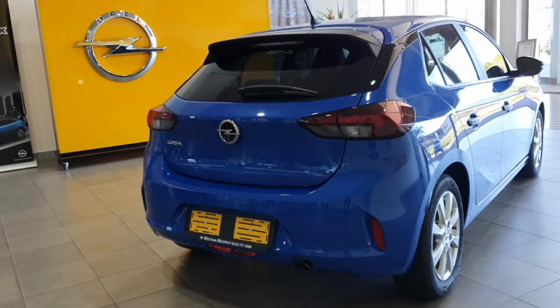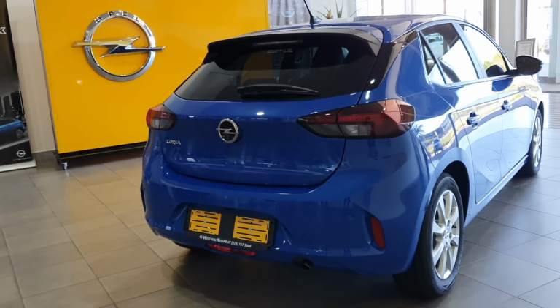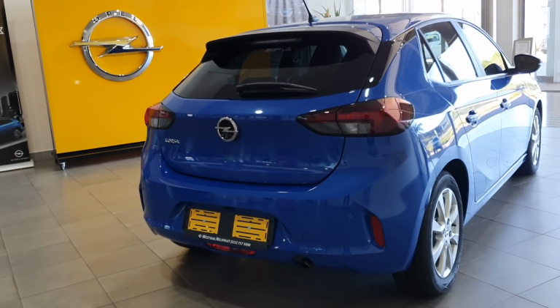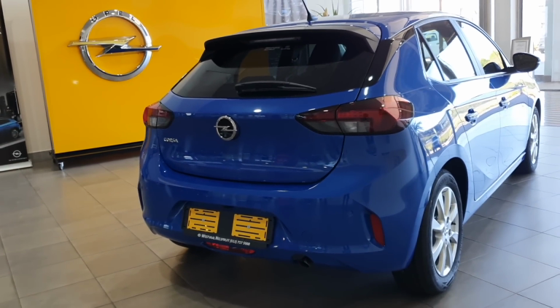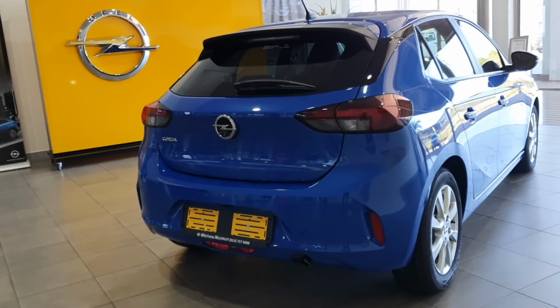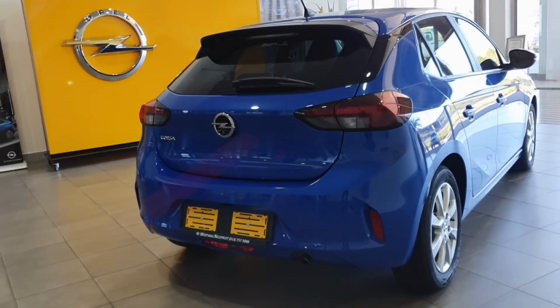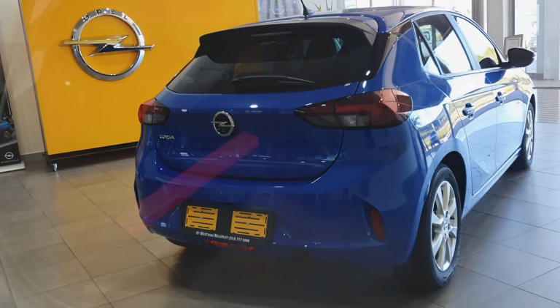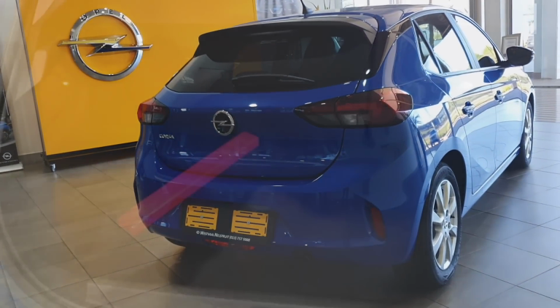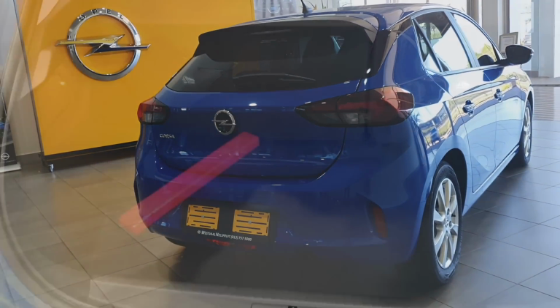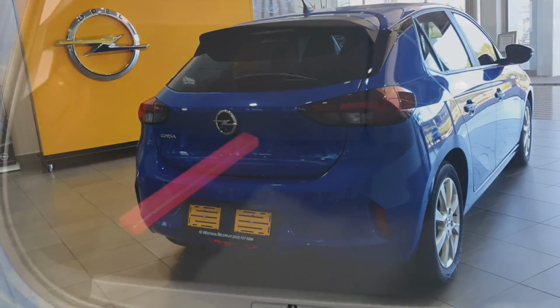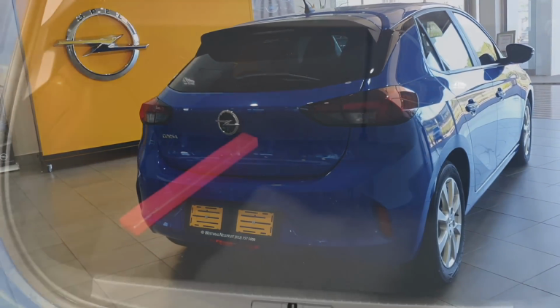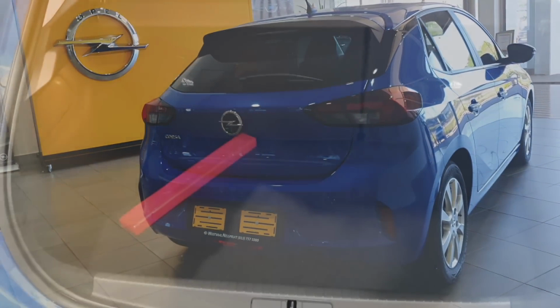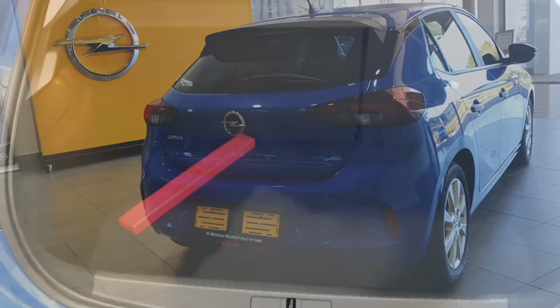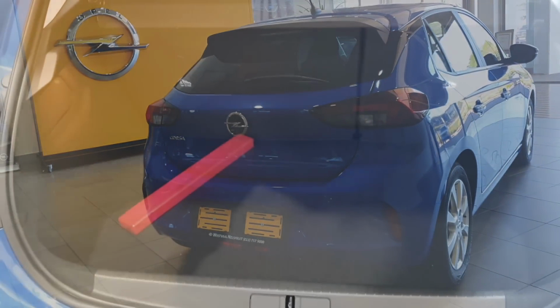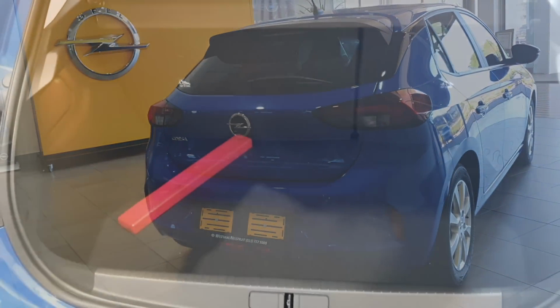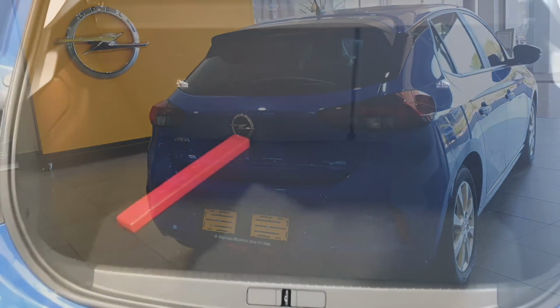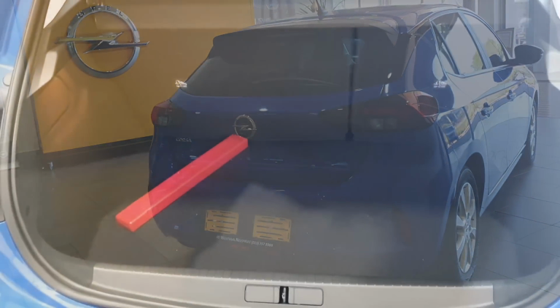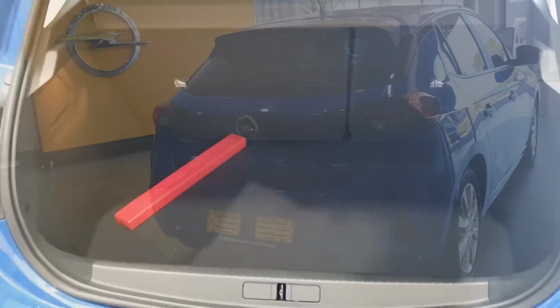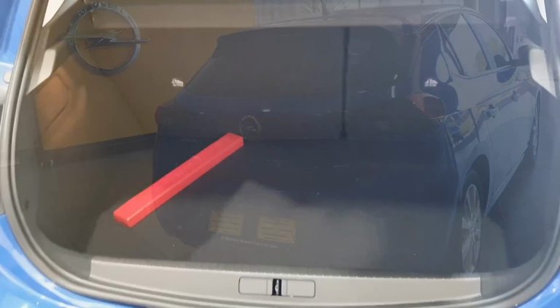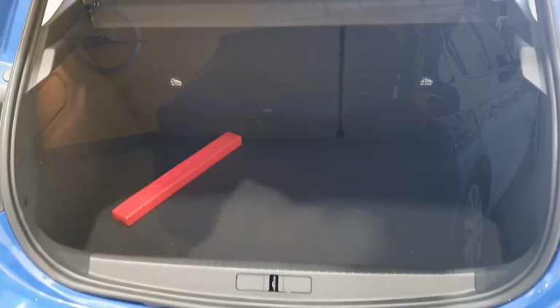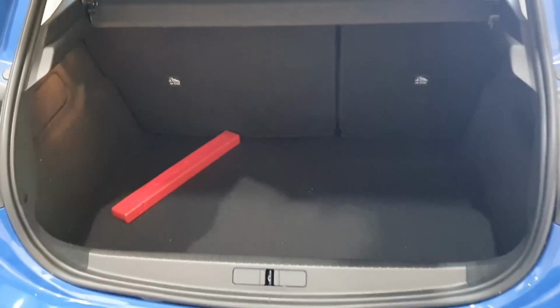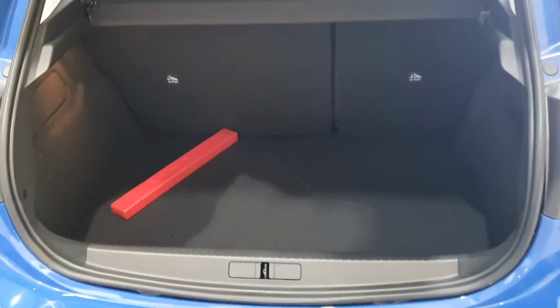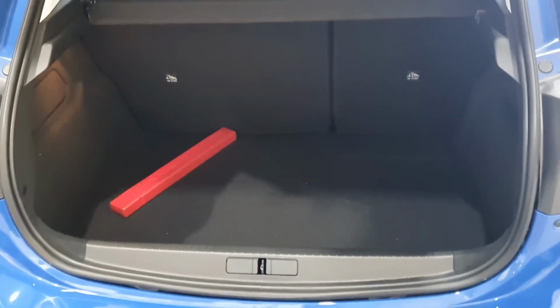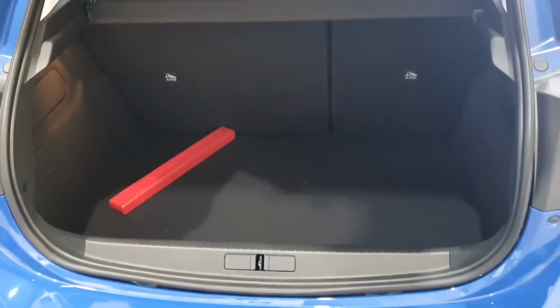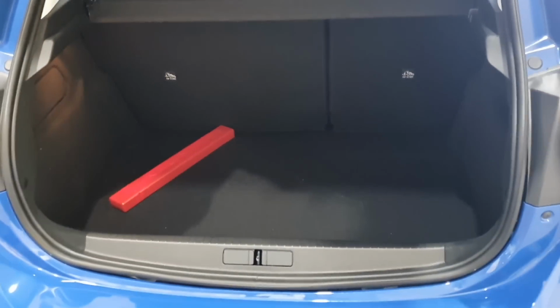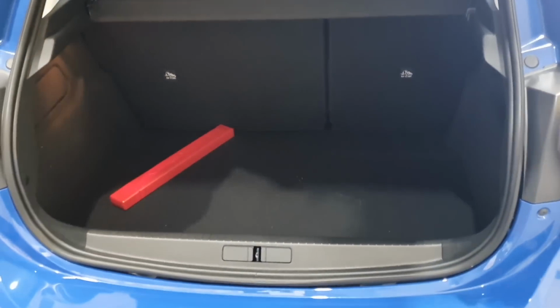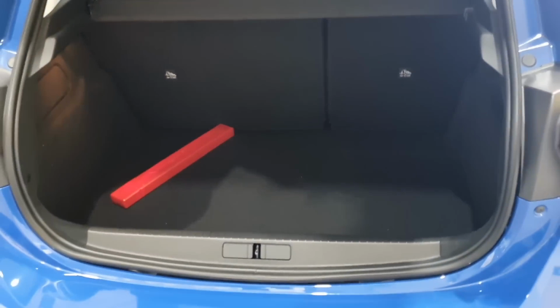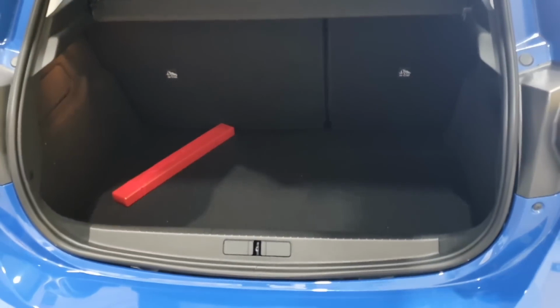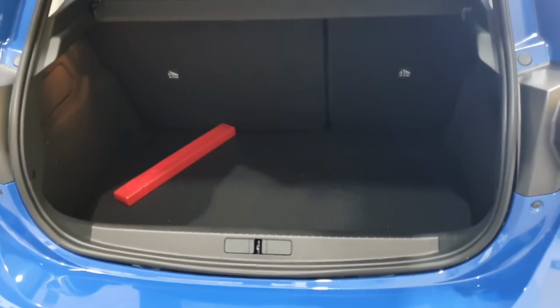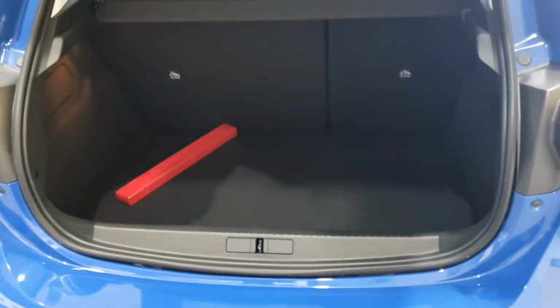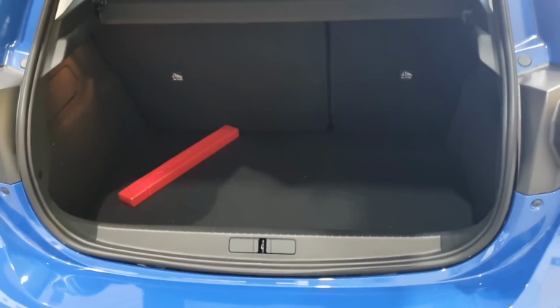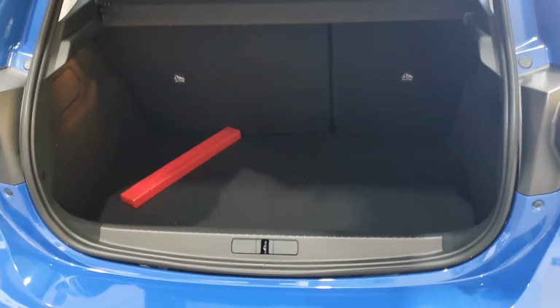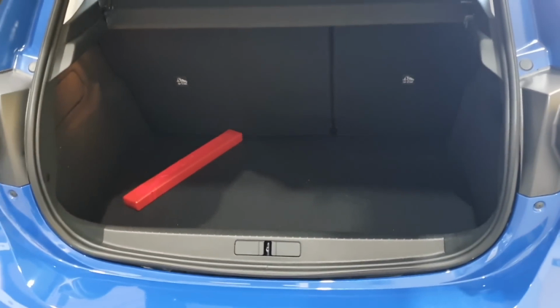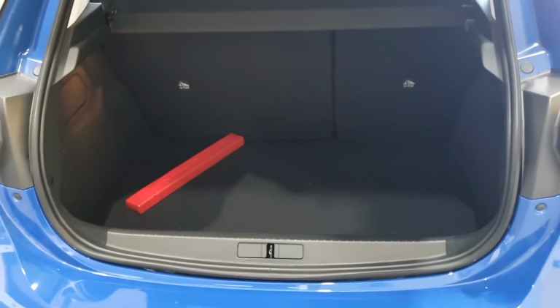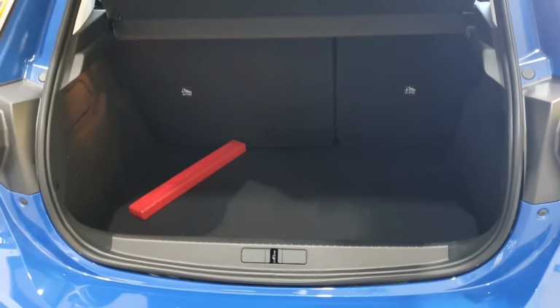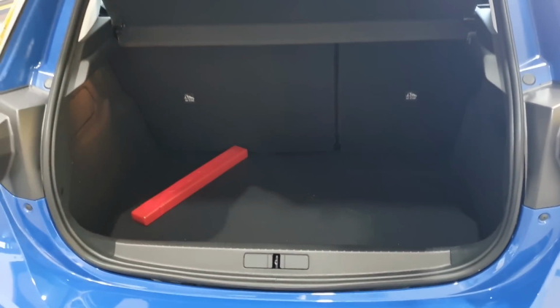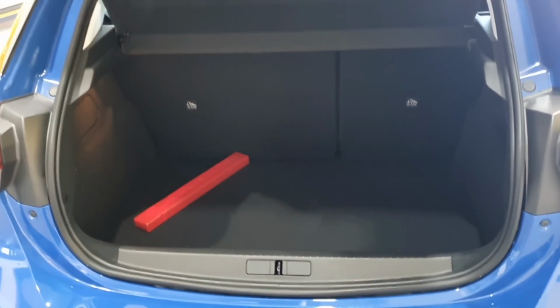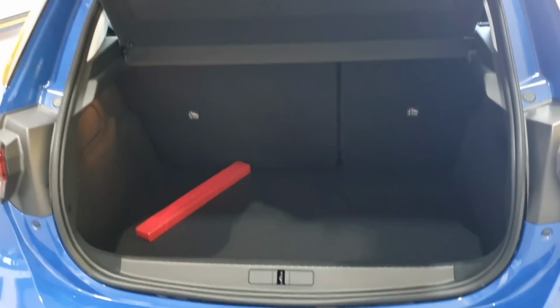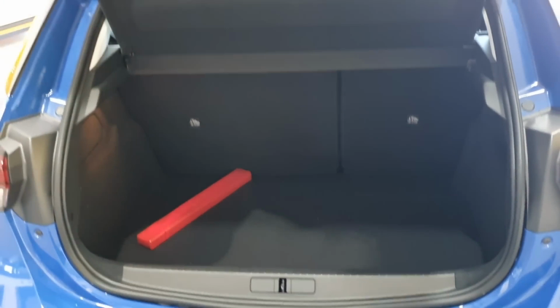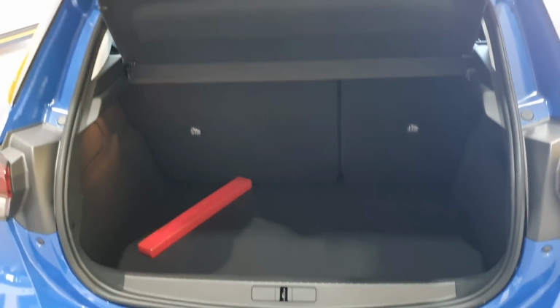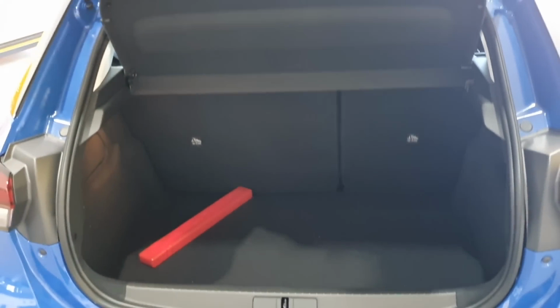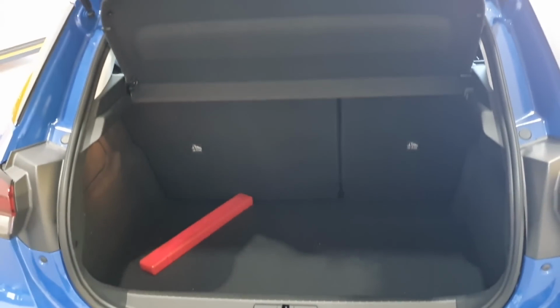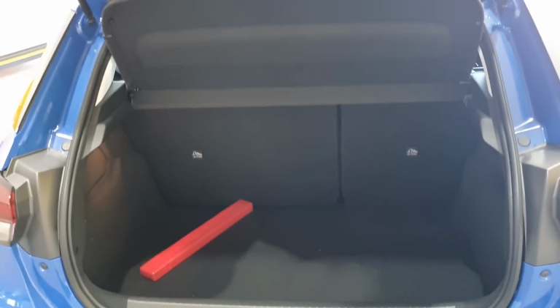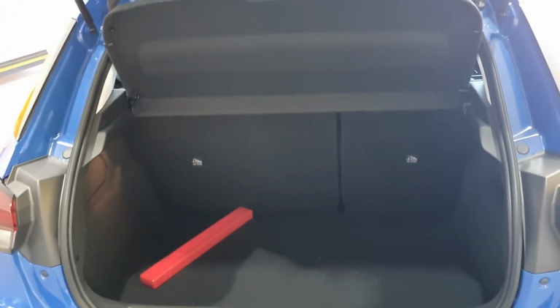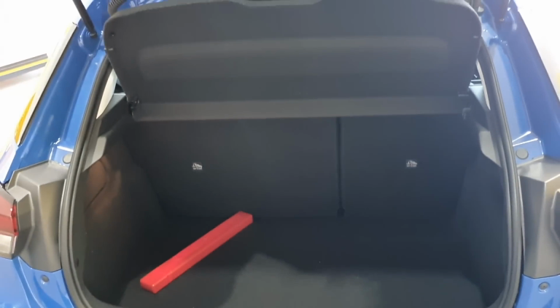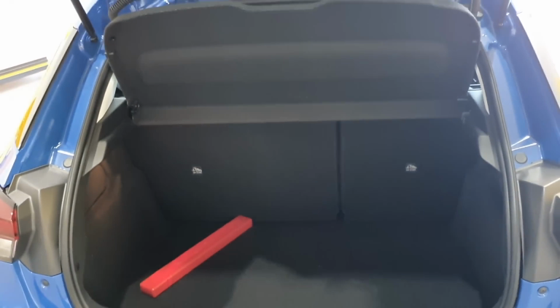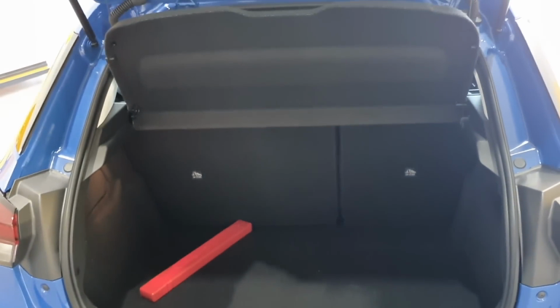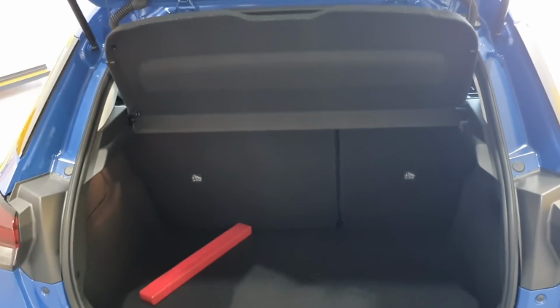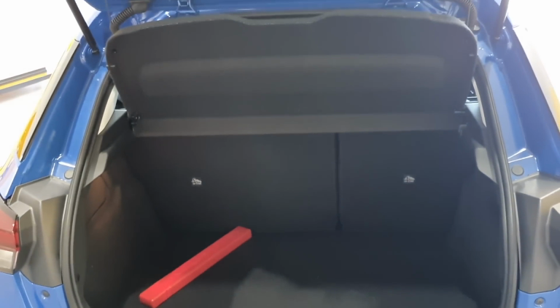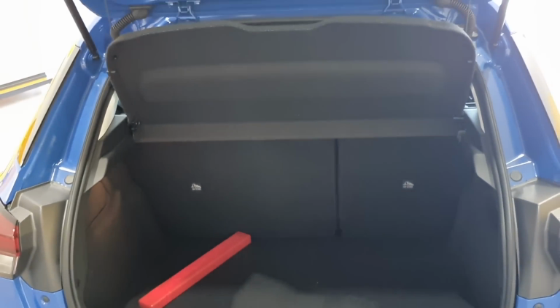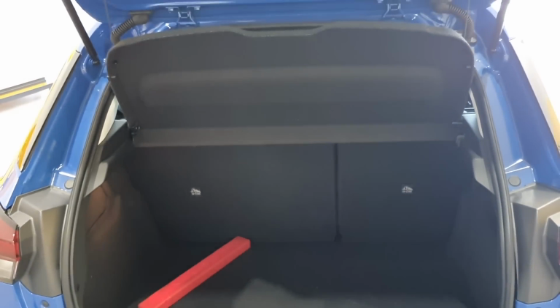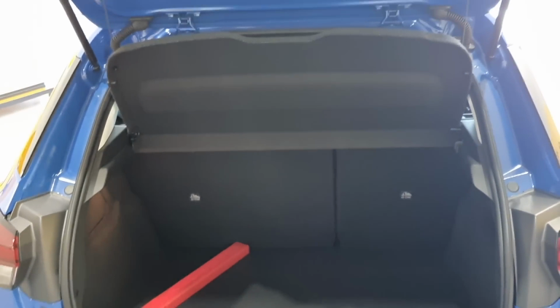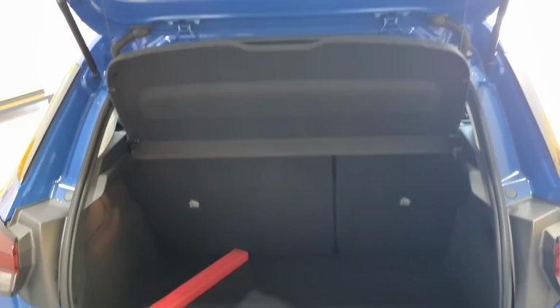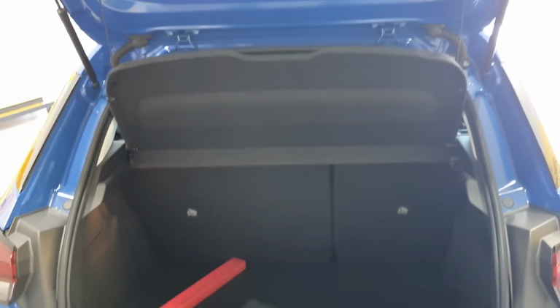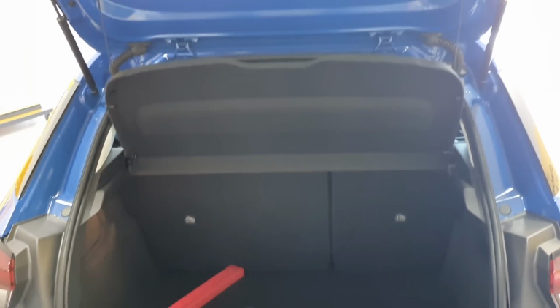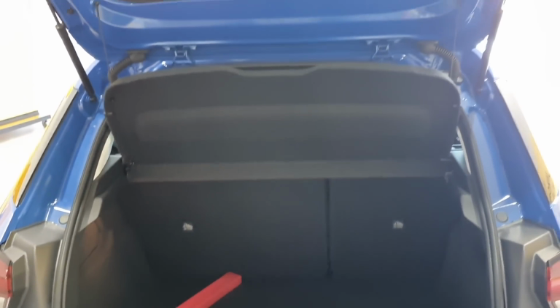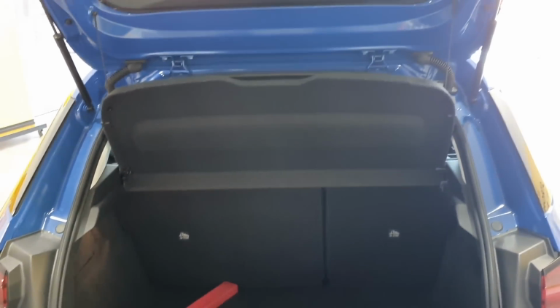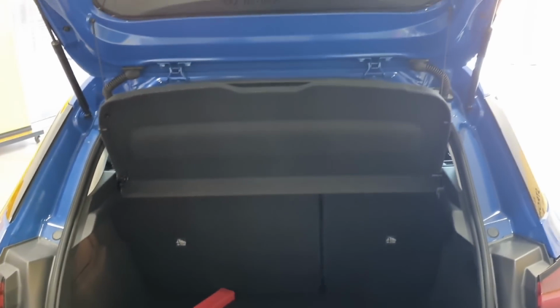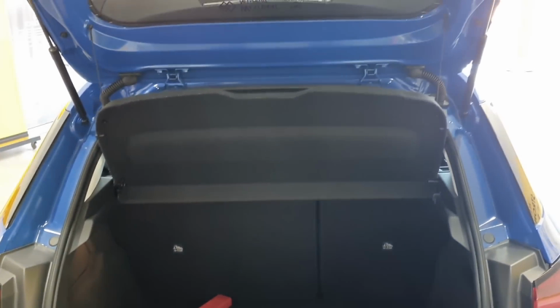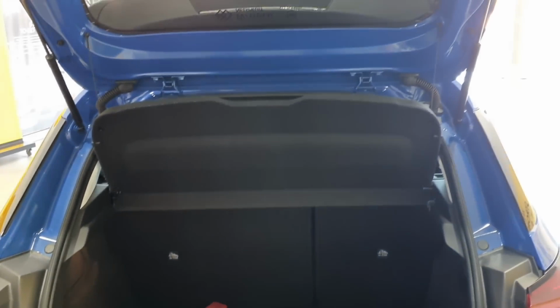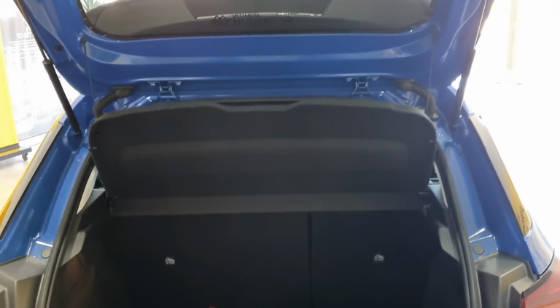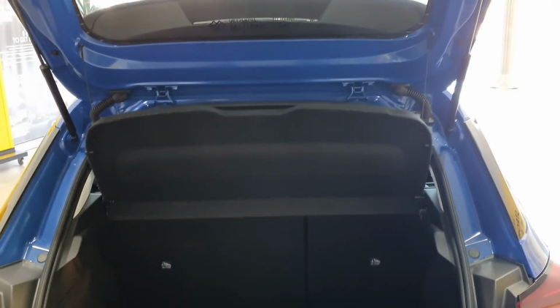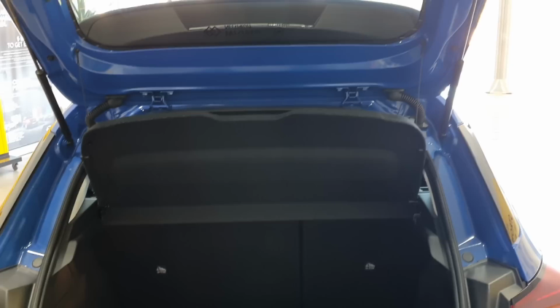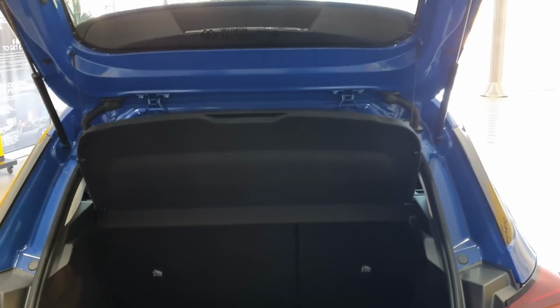The boot space is 309 litres, which is smaller than all the mid-sized hatchbacks I've reviewed so far.